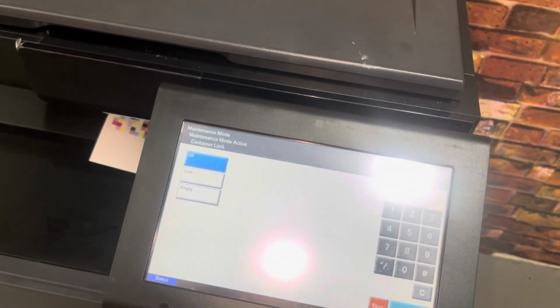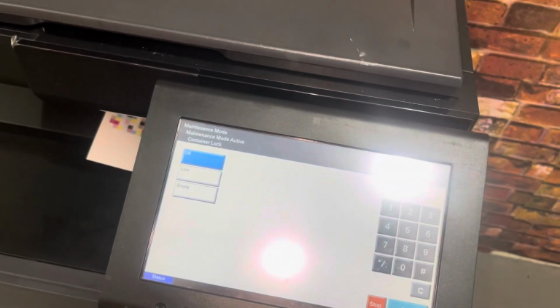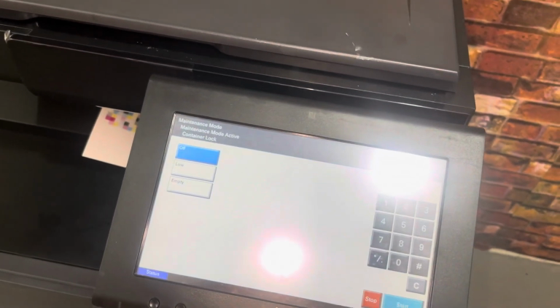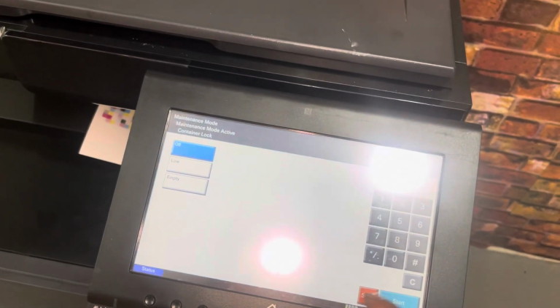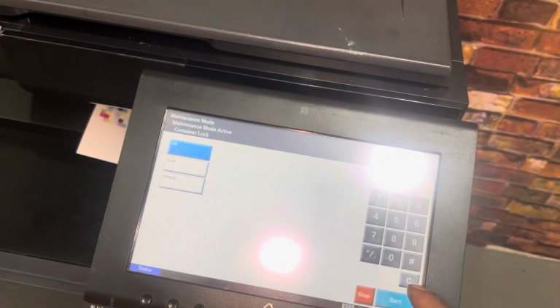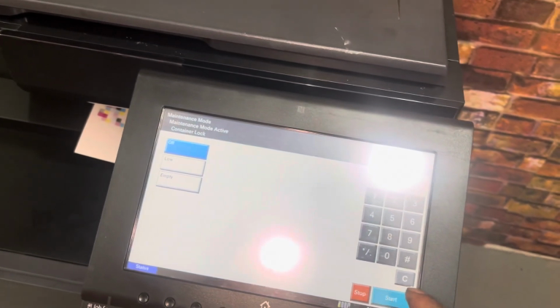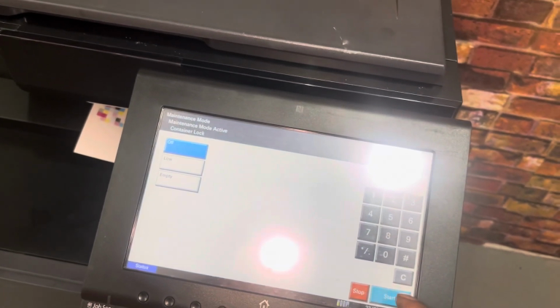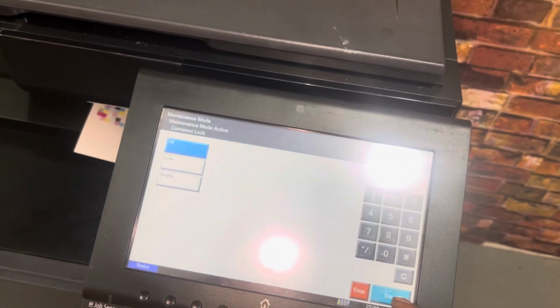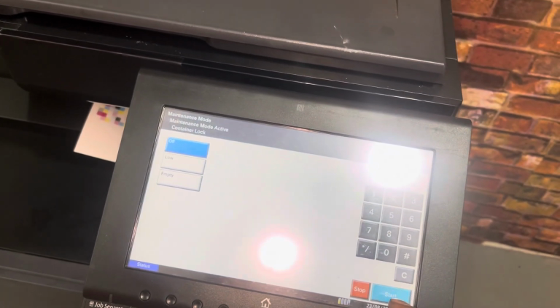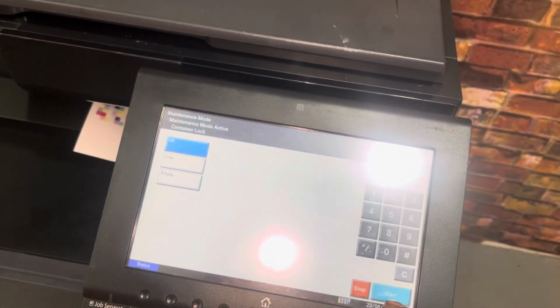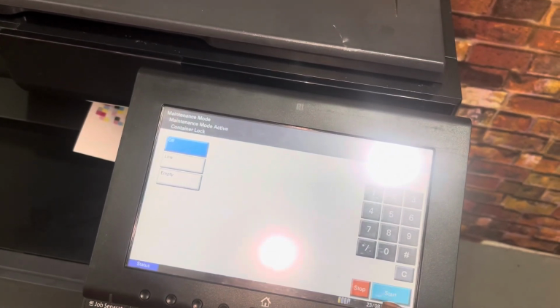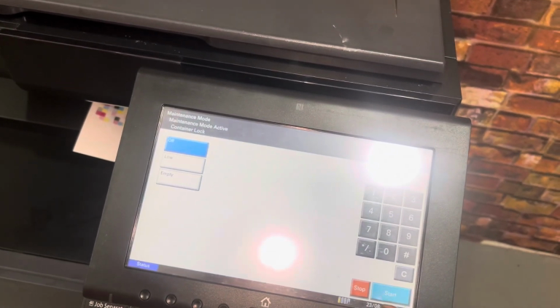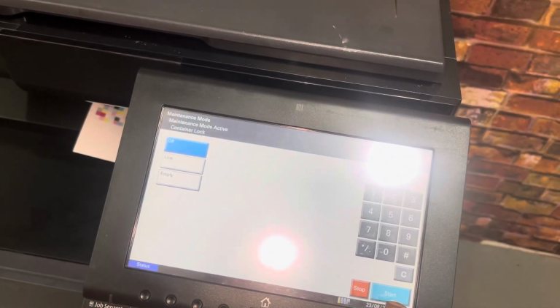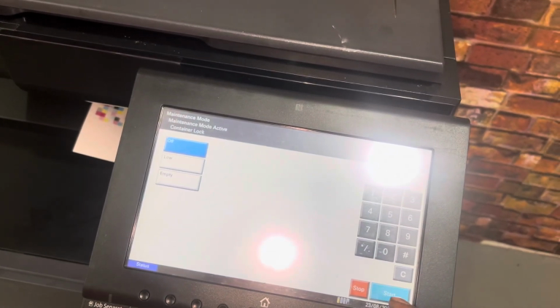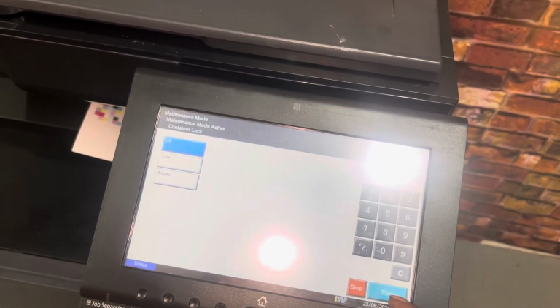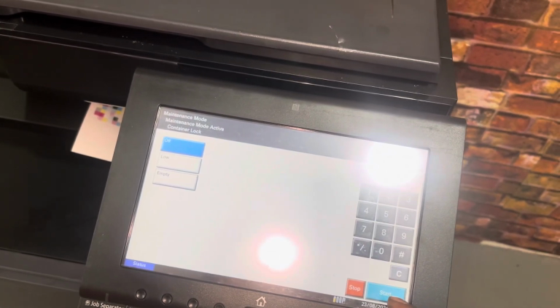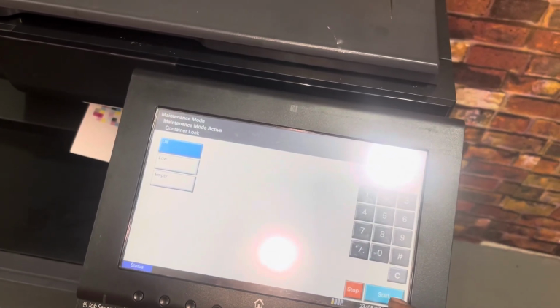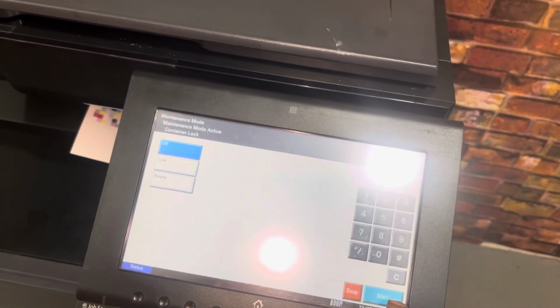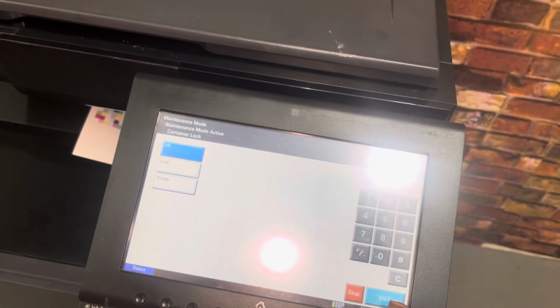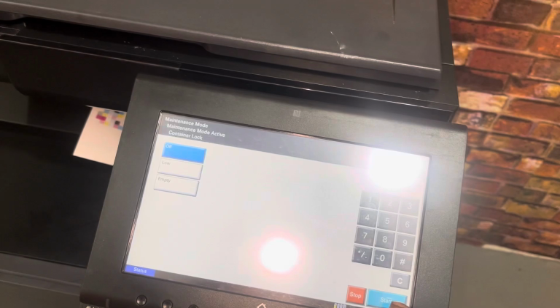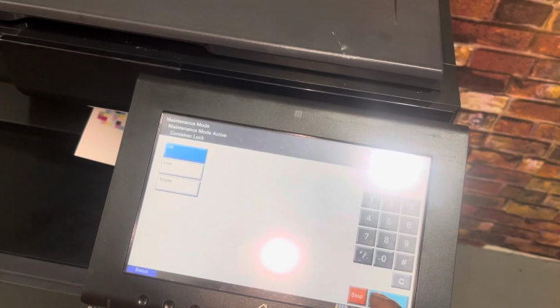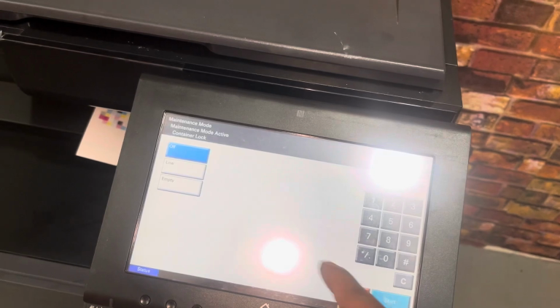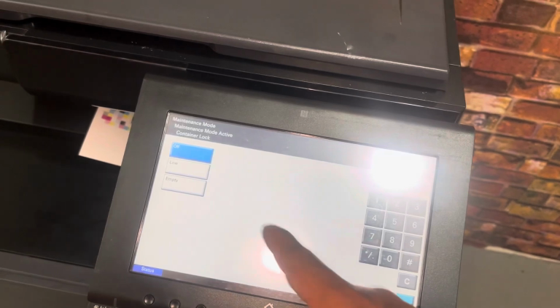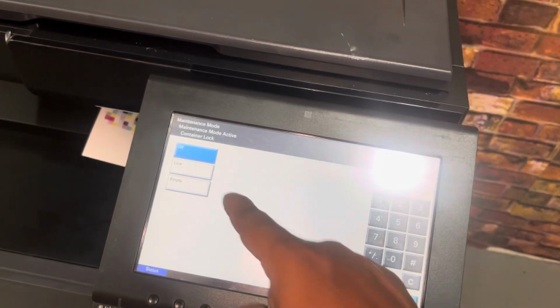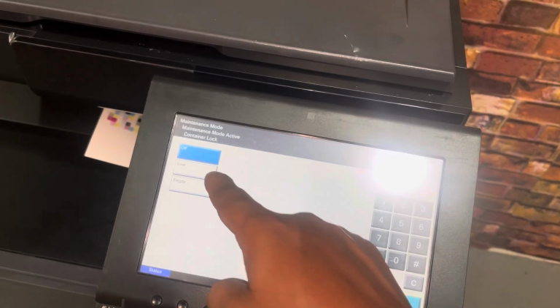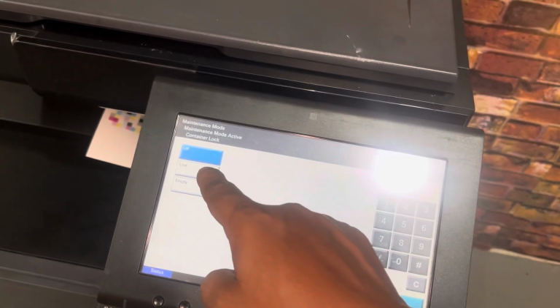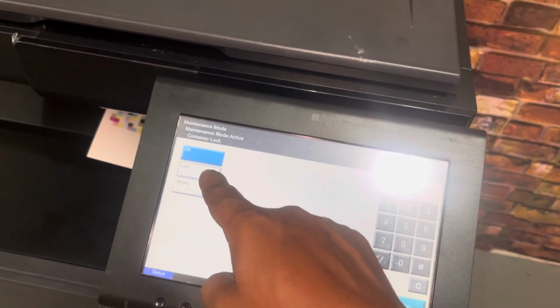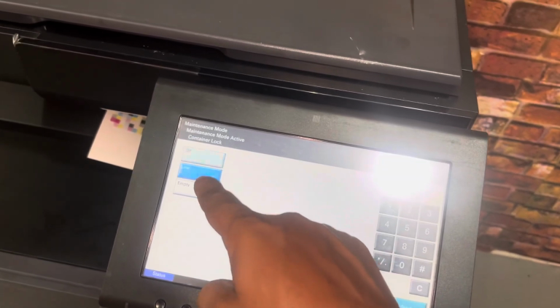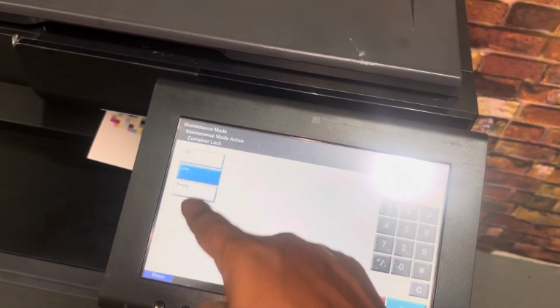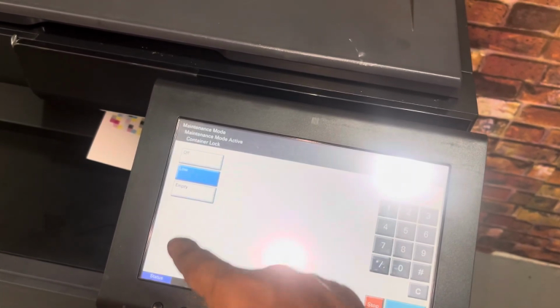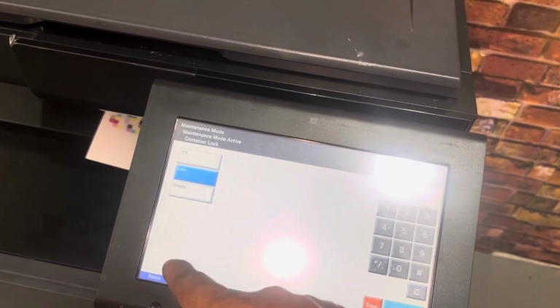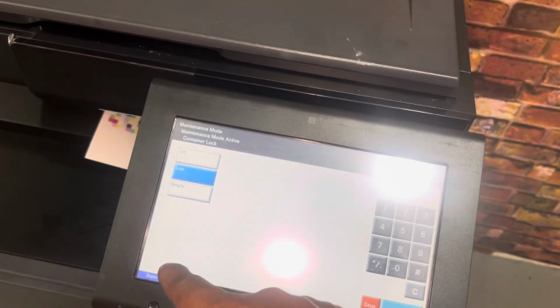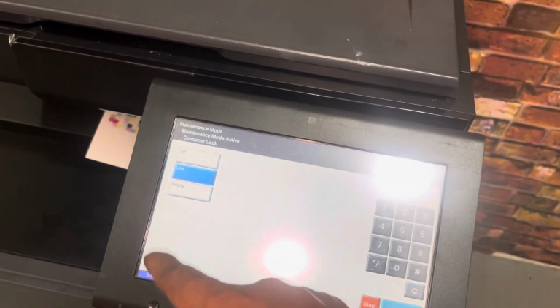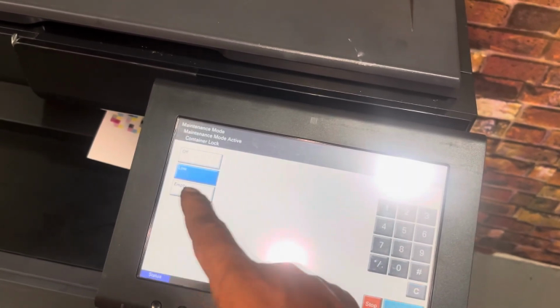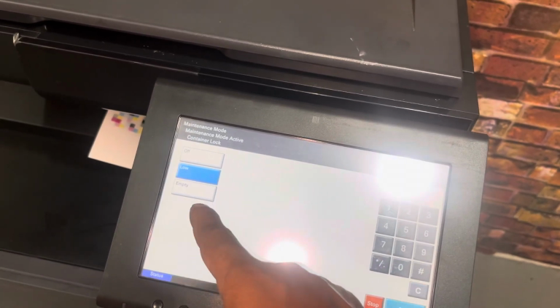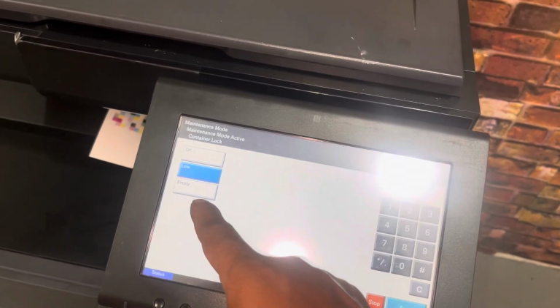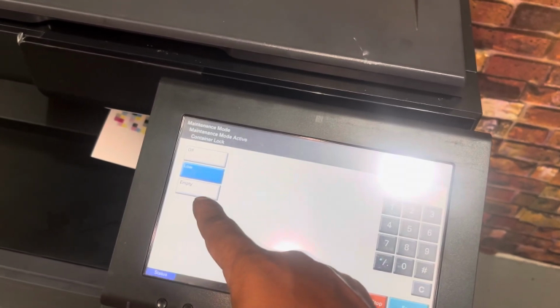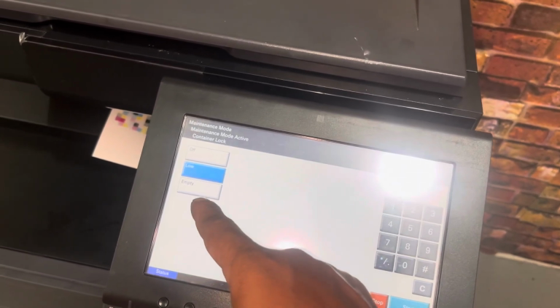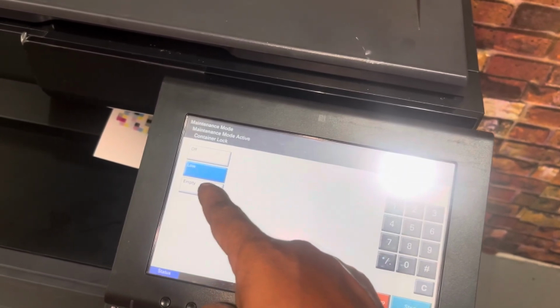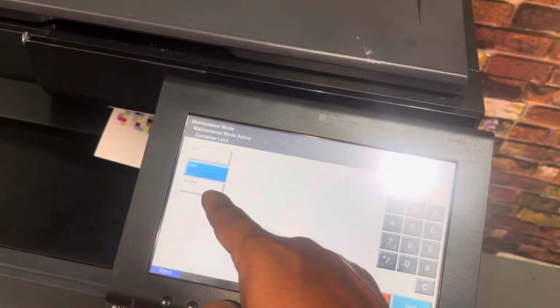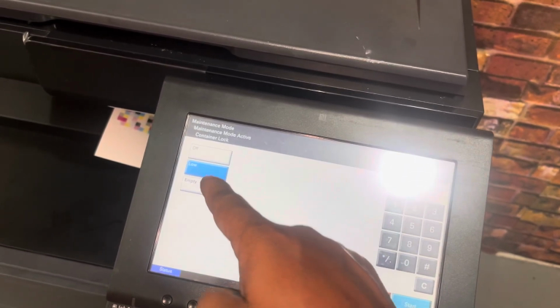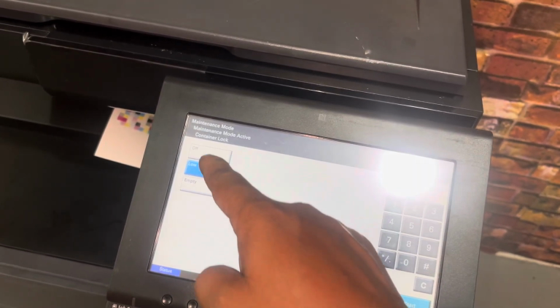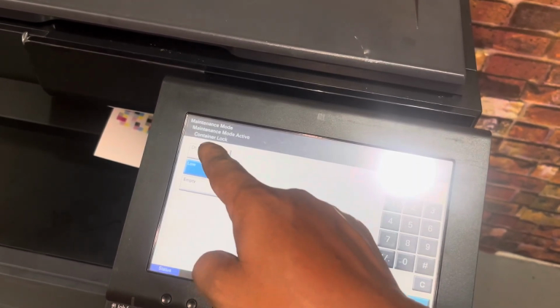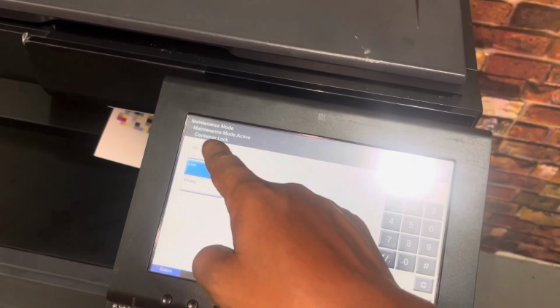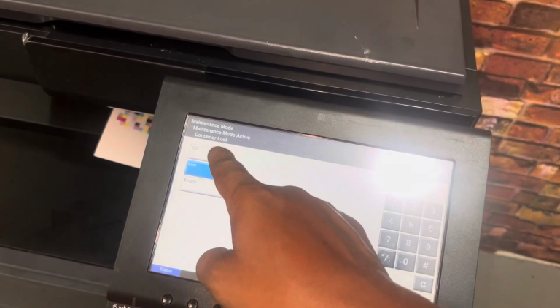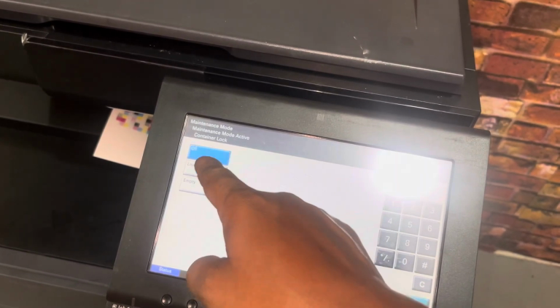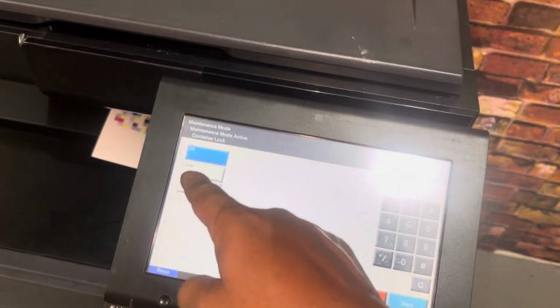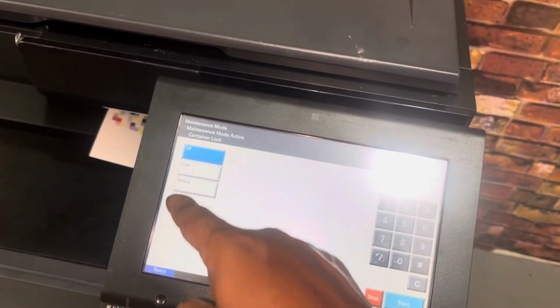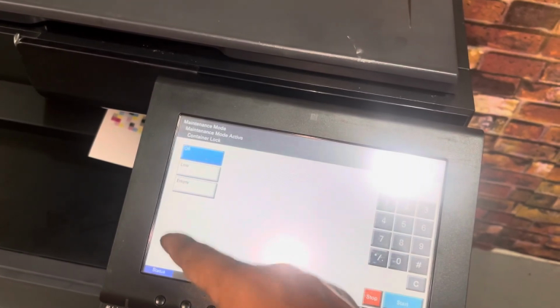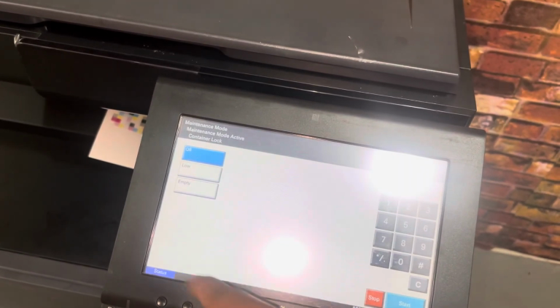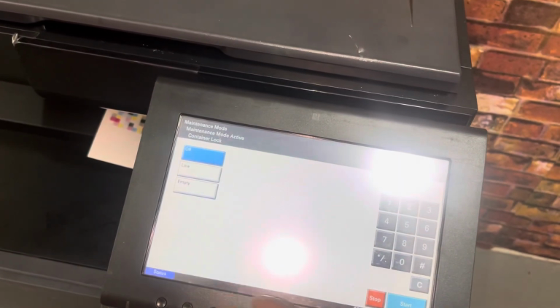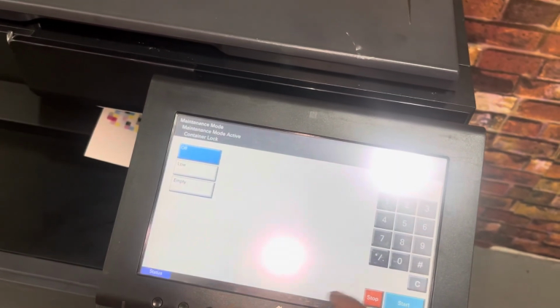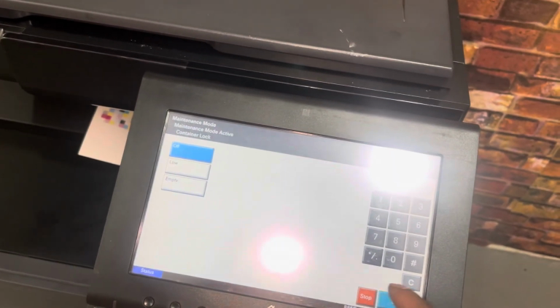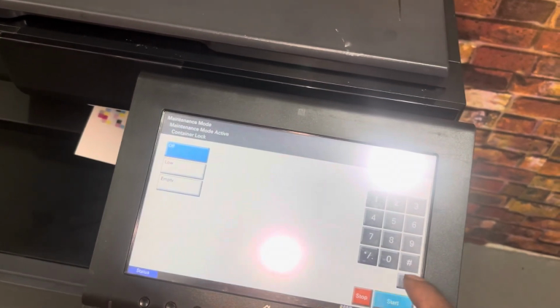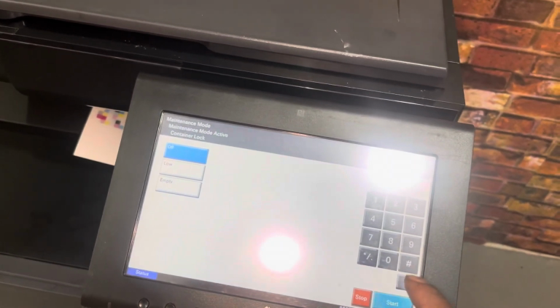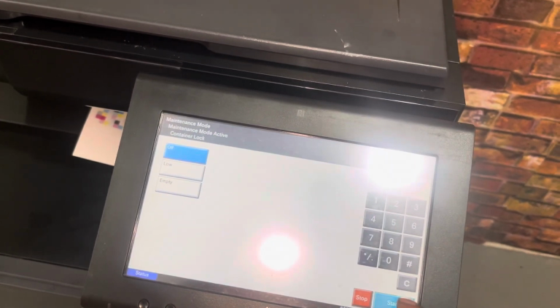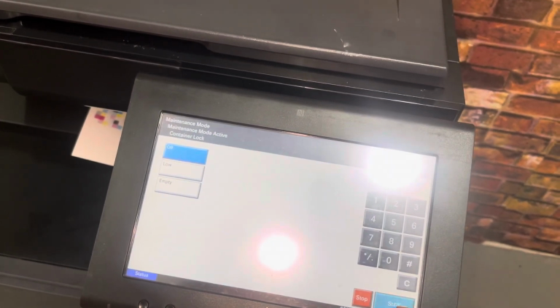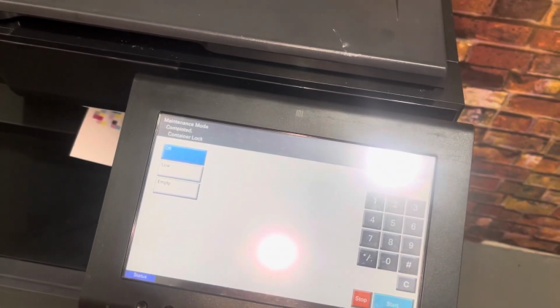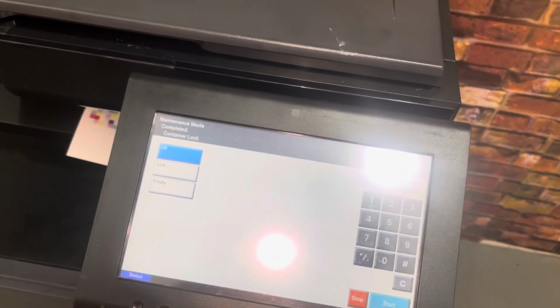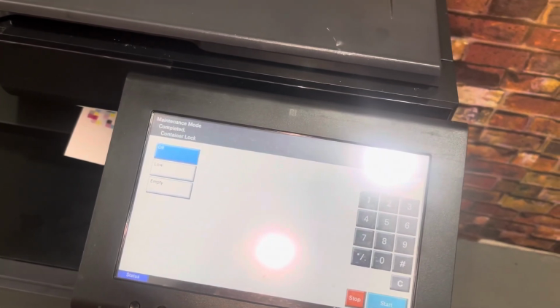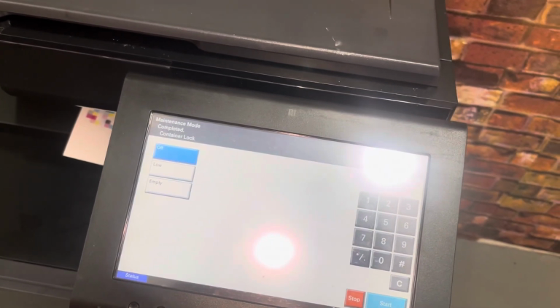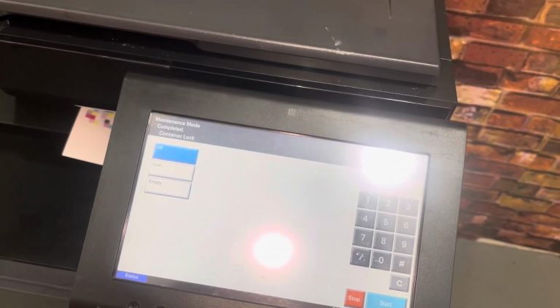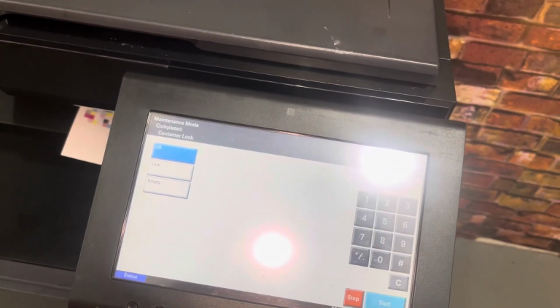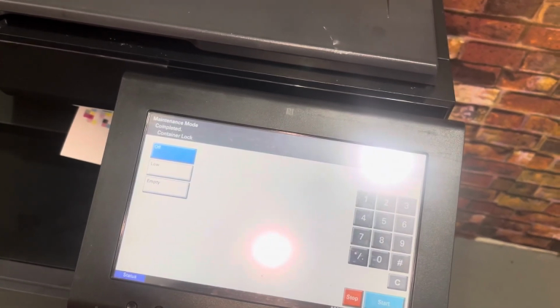After the set of the container, the Toner is off and lock off and empty. These are the 3 options. This is the option to open.